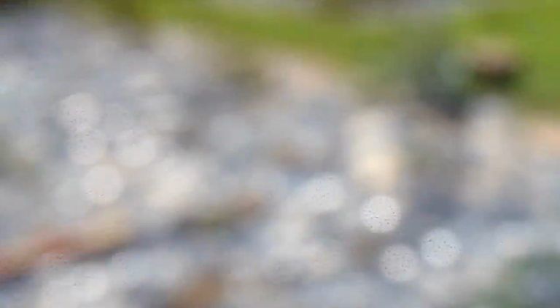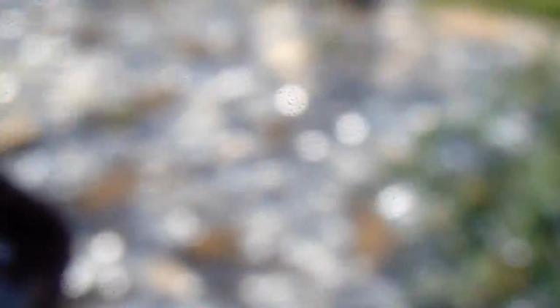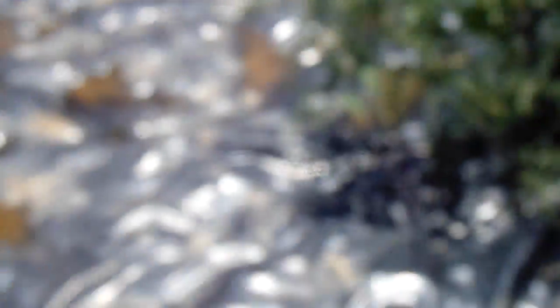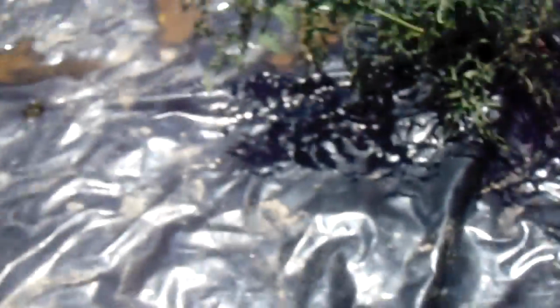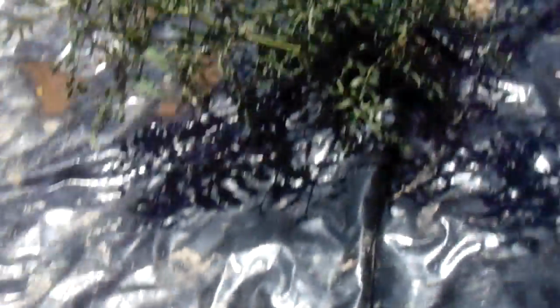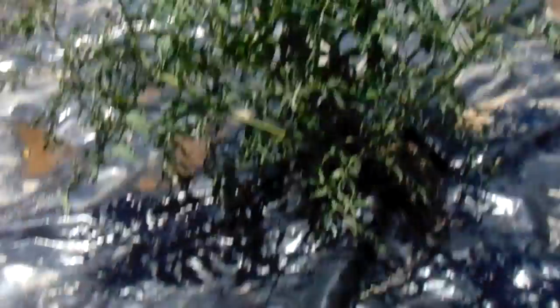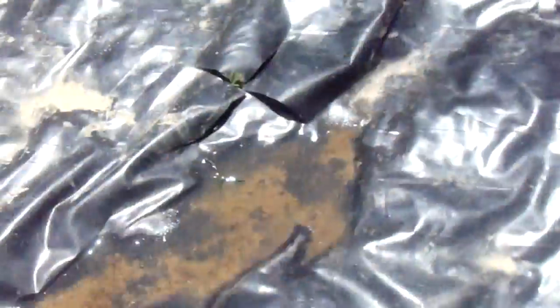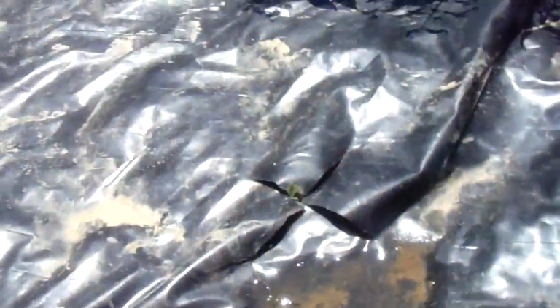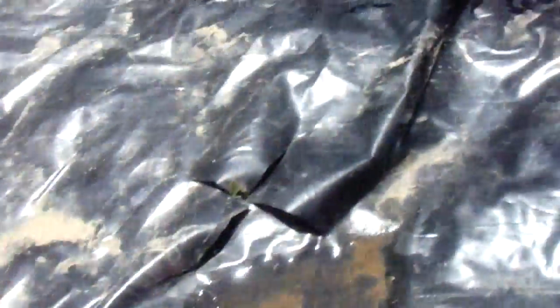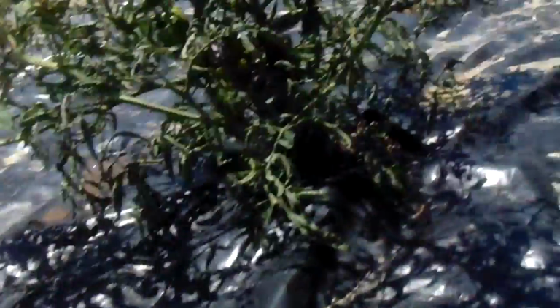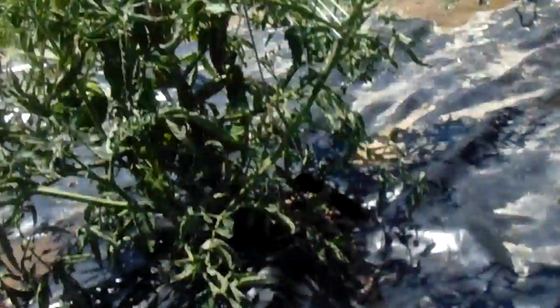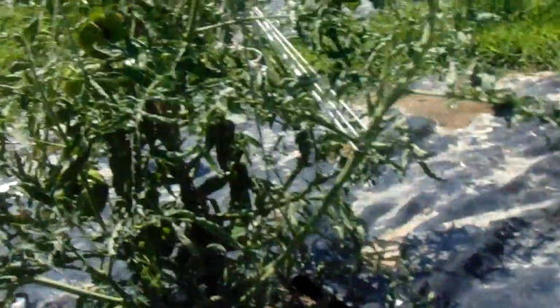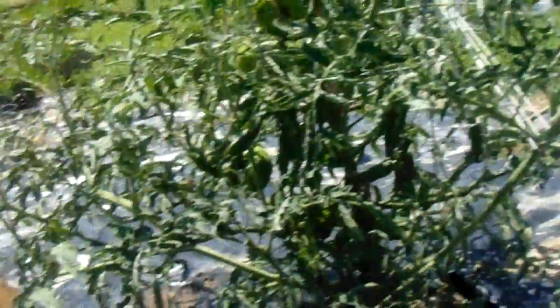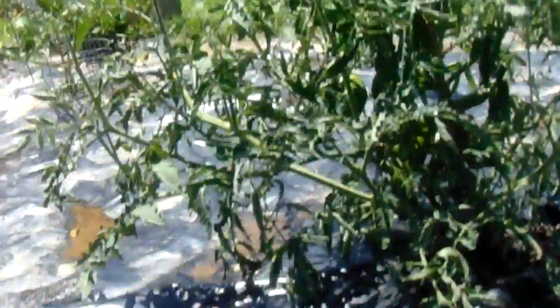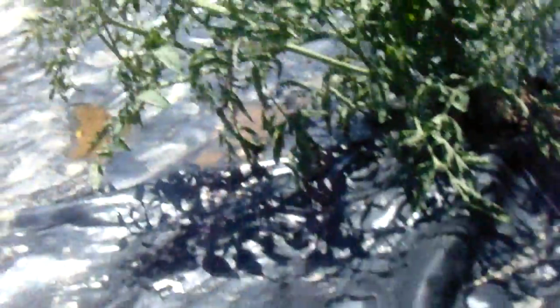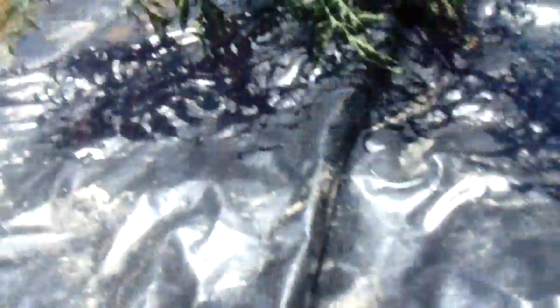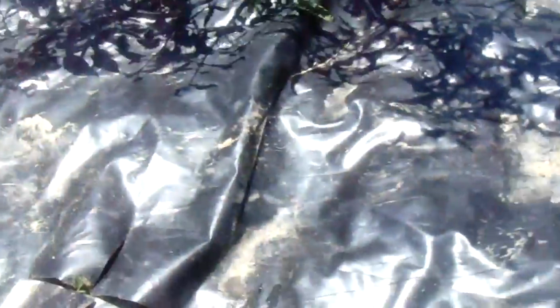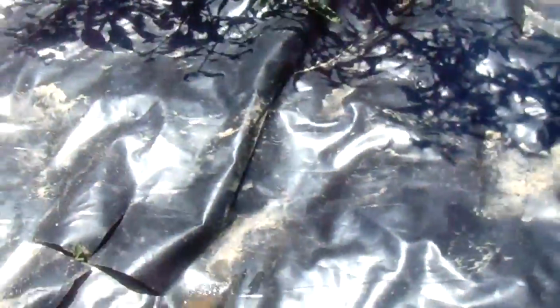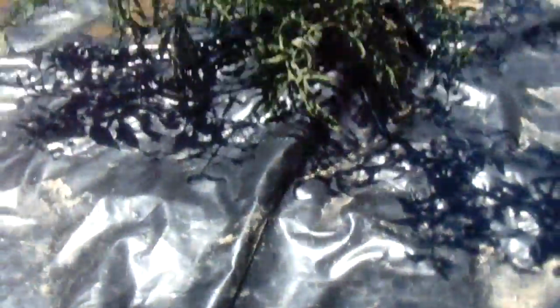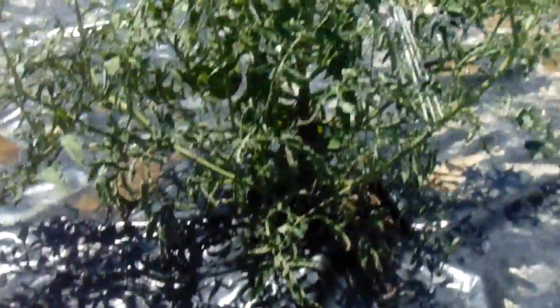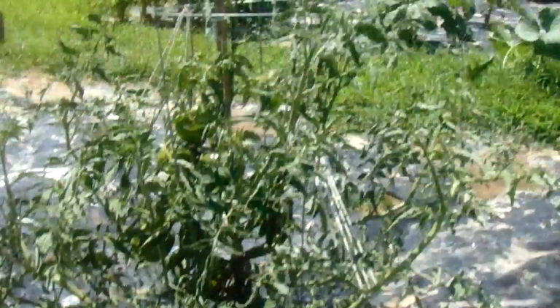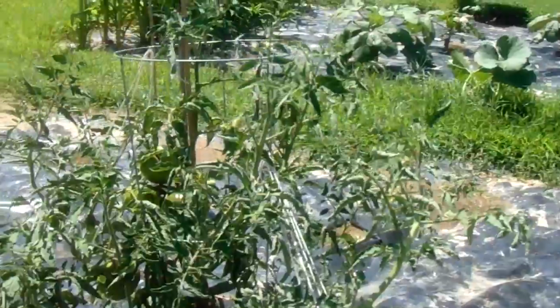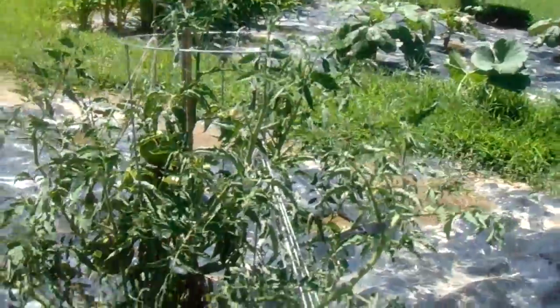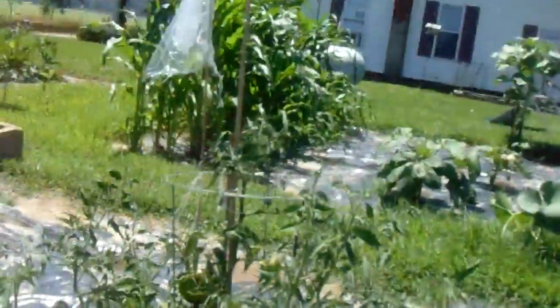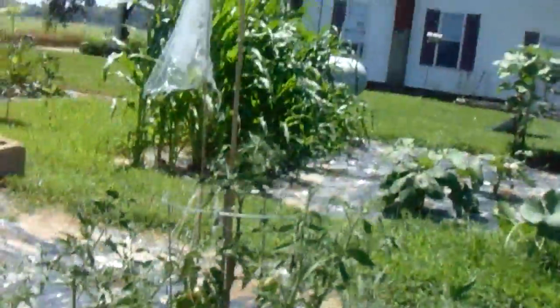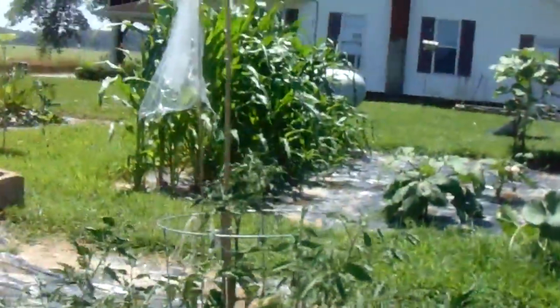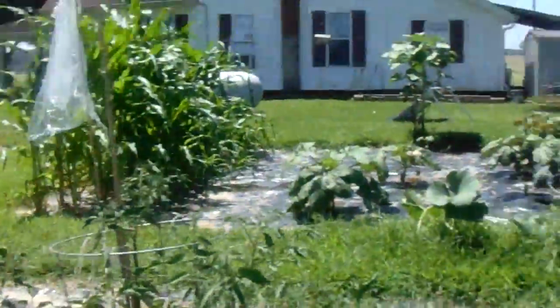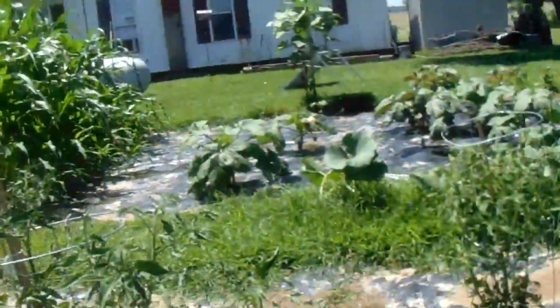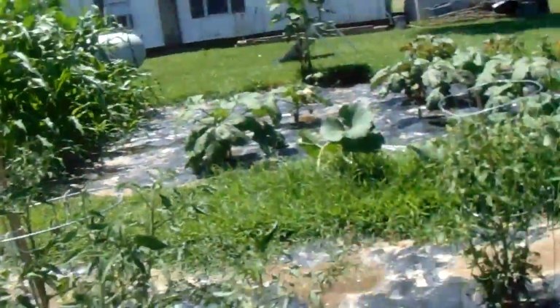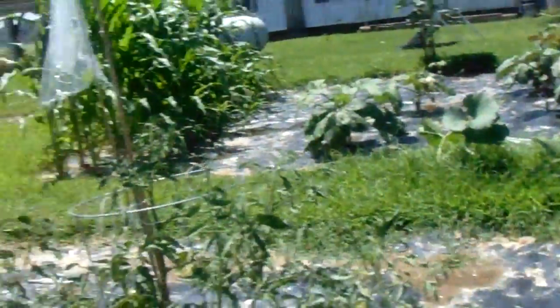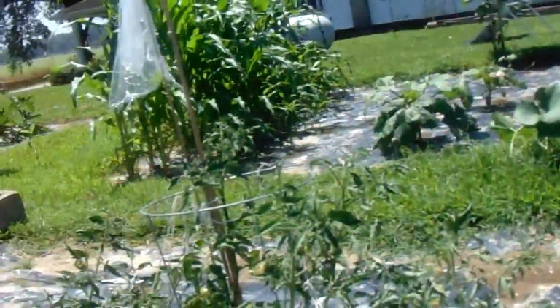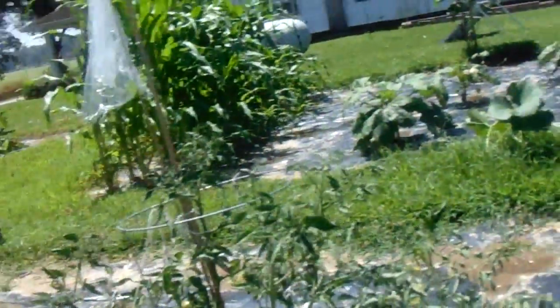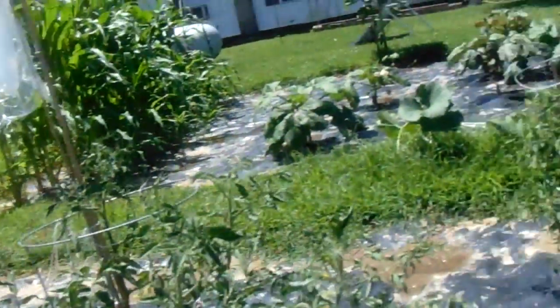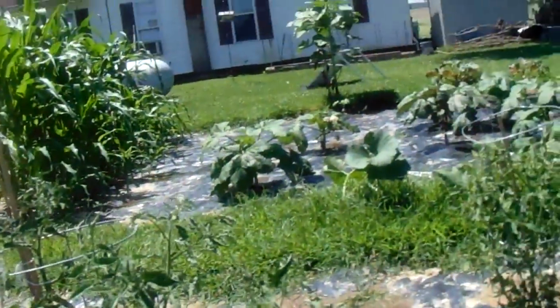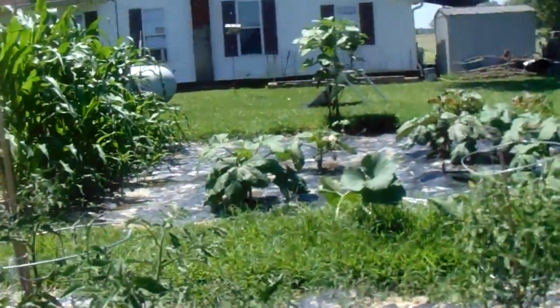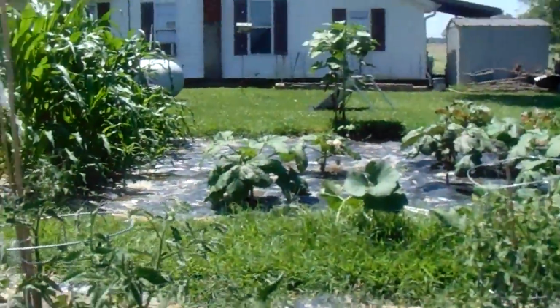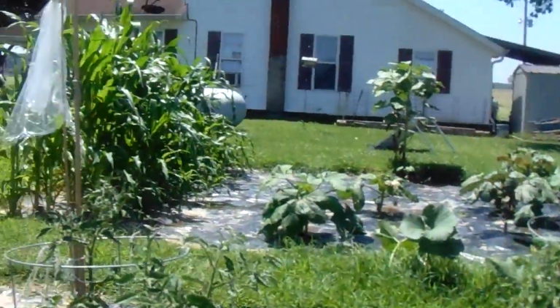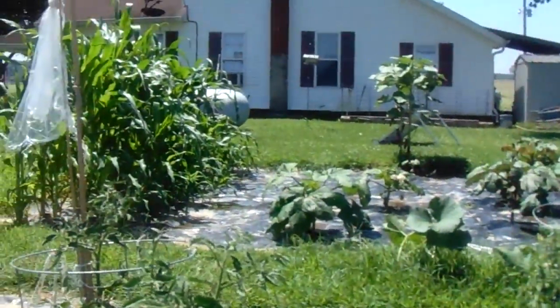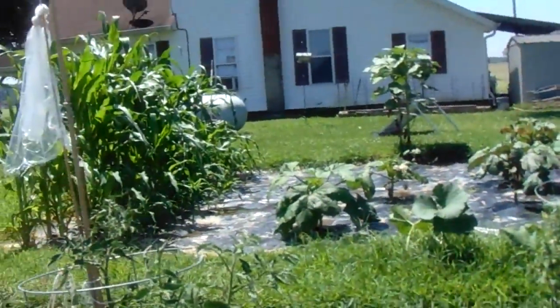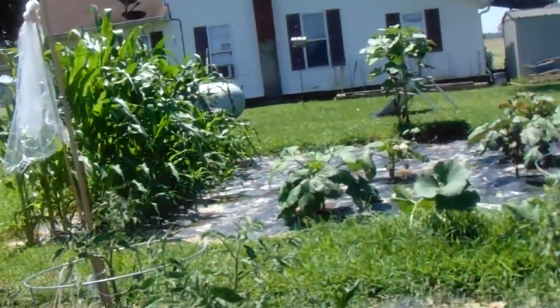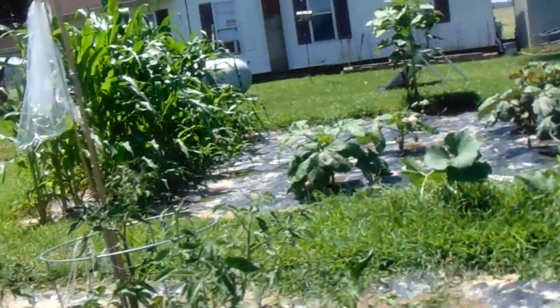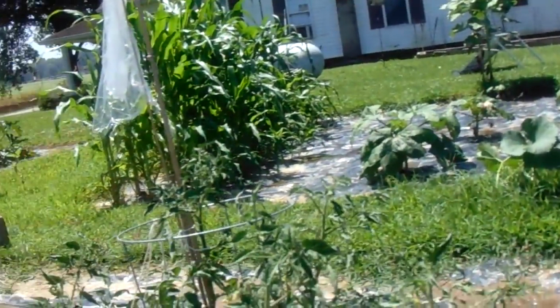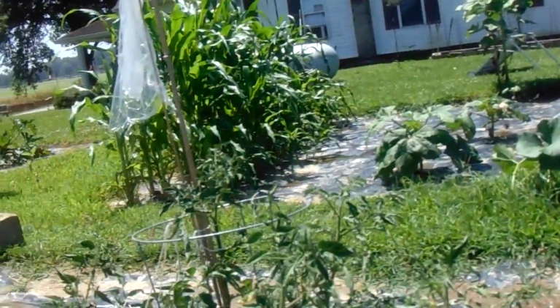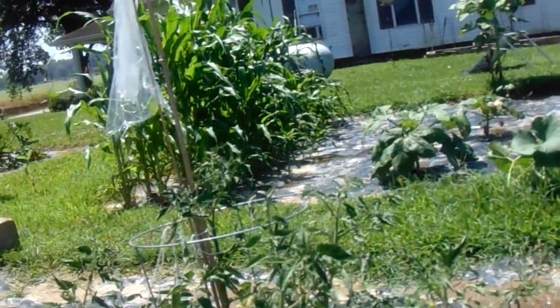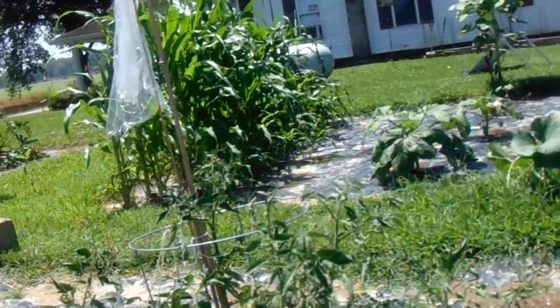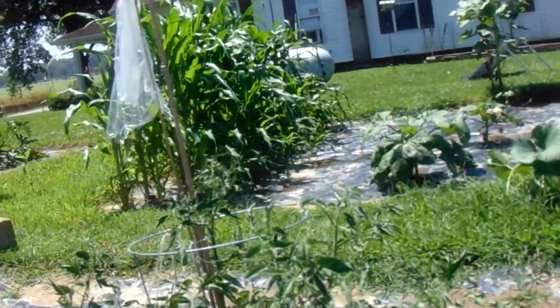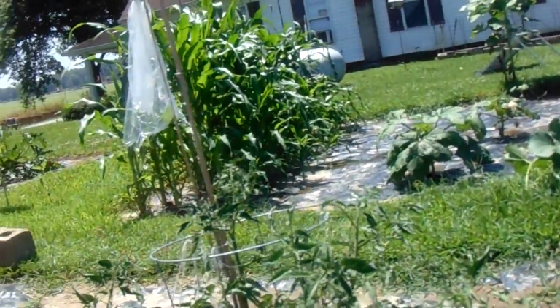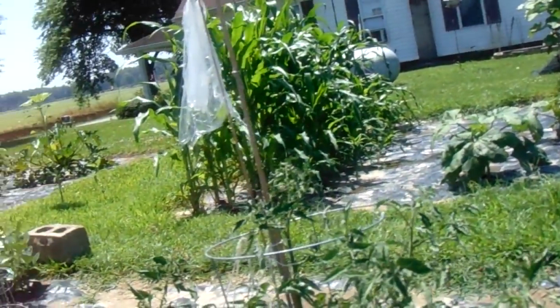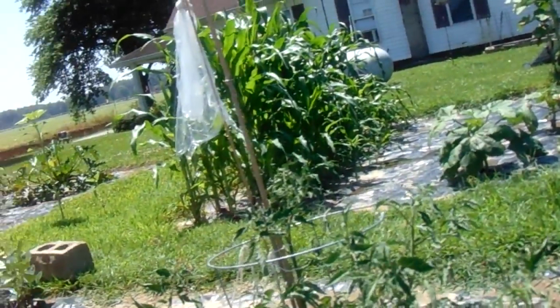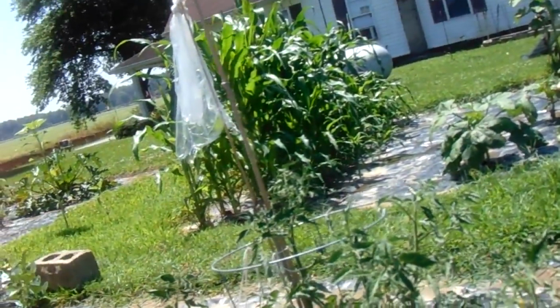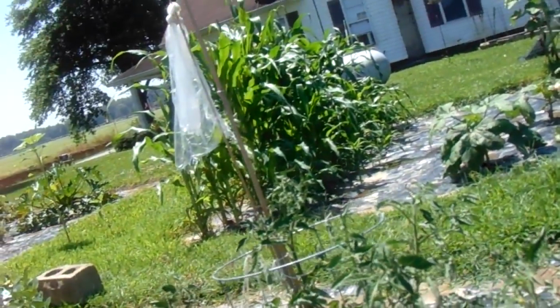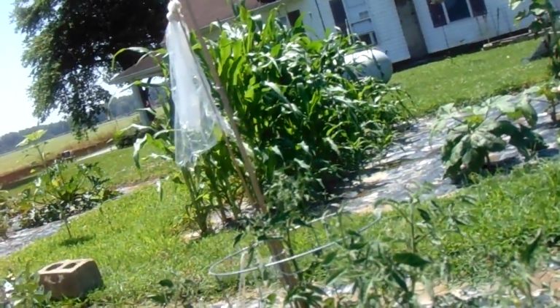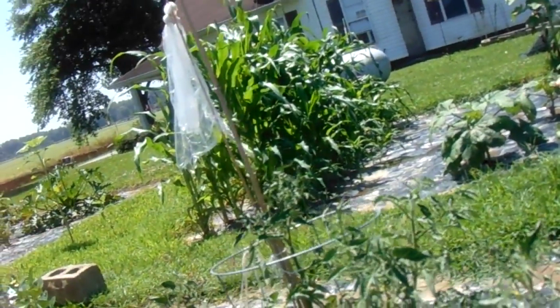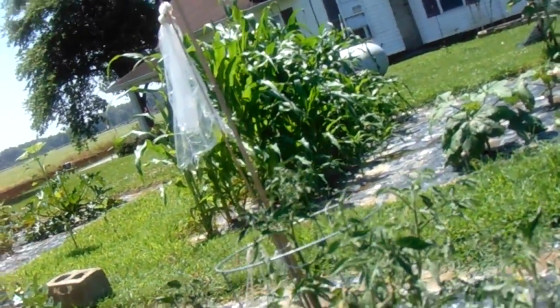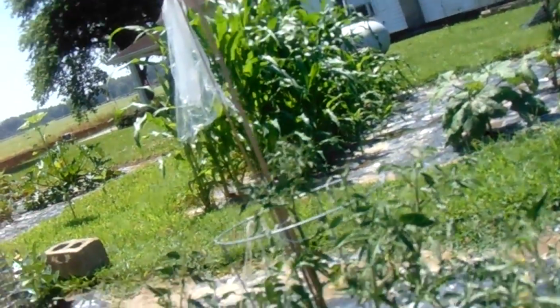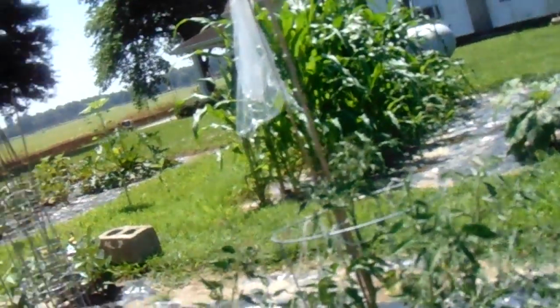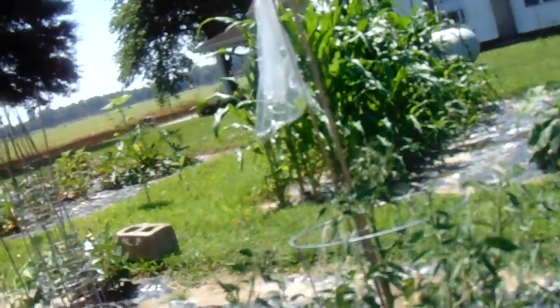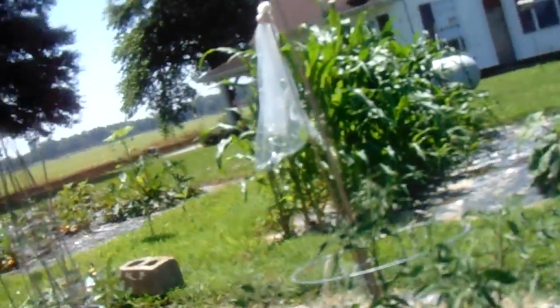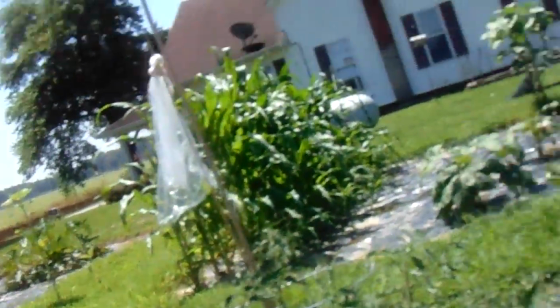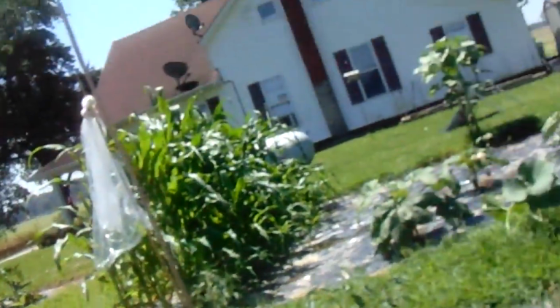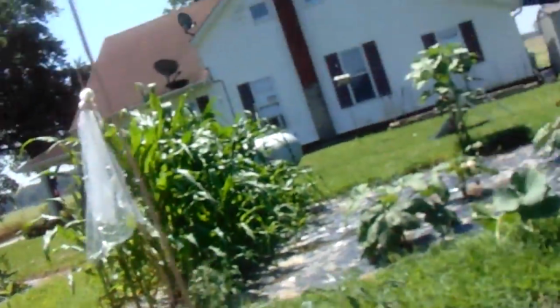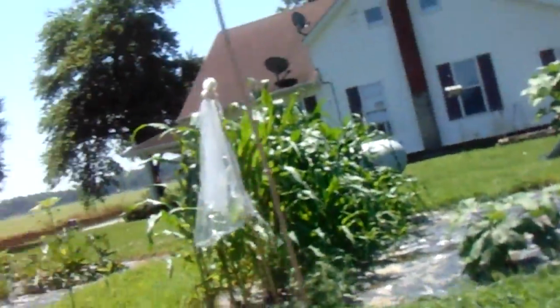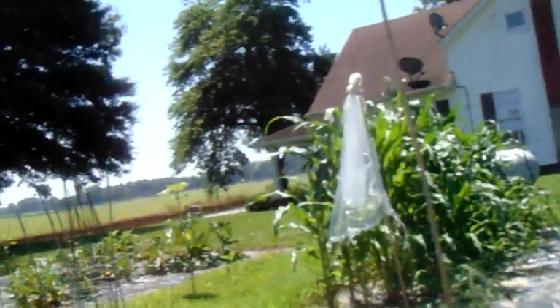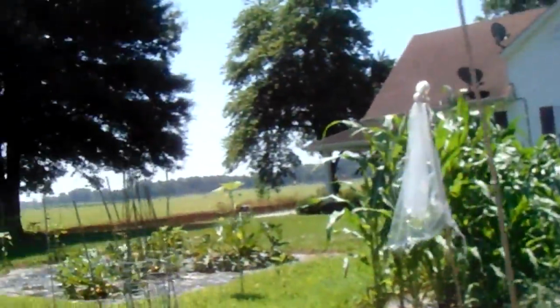That's the garden out here. Watermelon over there — we got four of them growing really good. The plant — goddamn flies biting me — horse flies and everything out here.